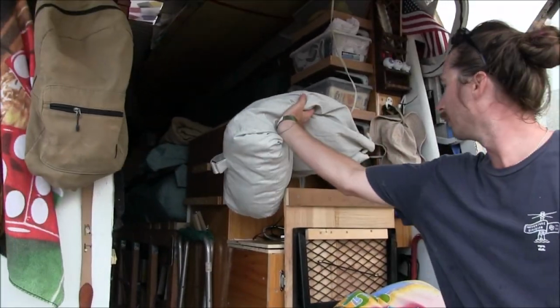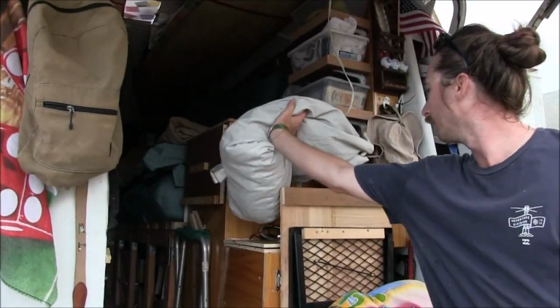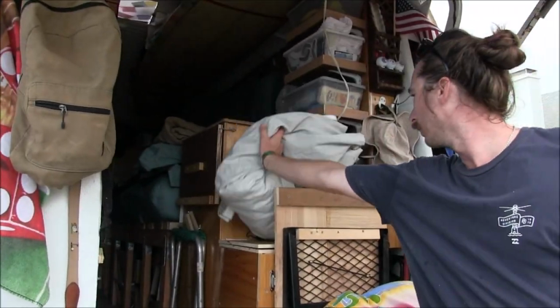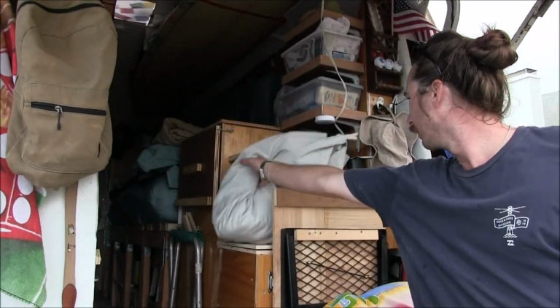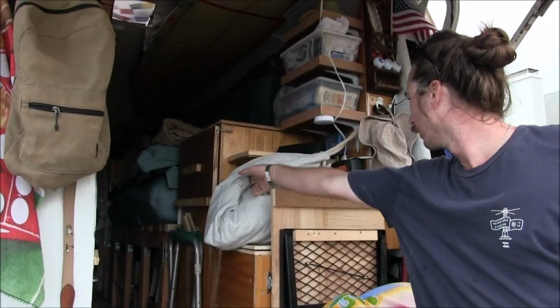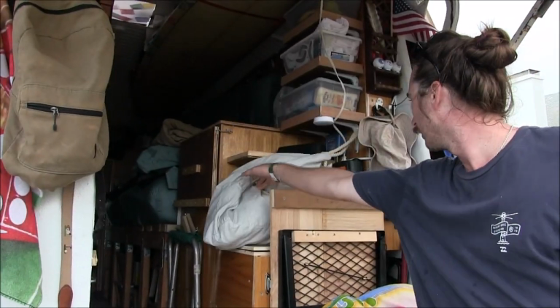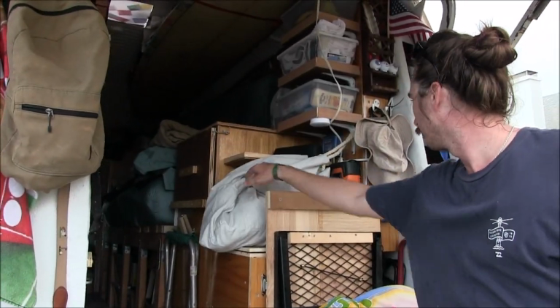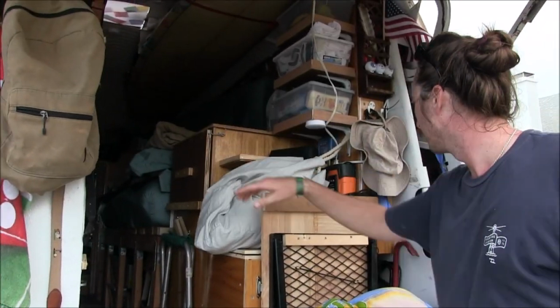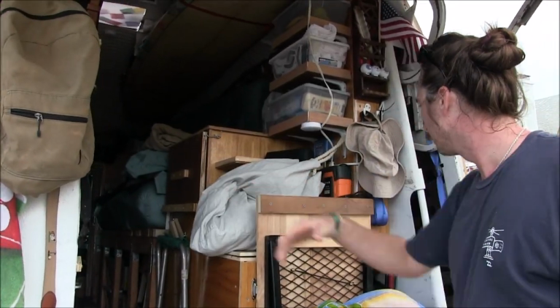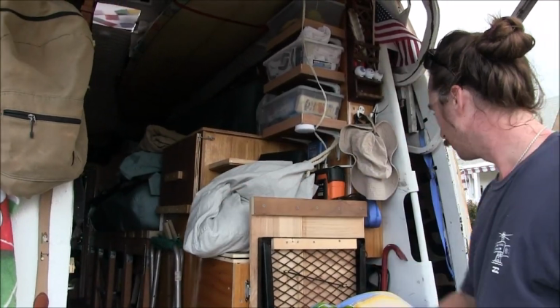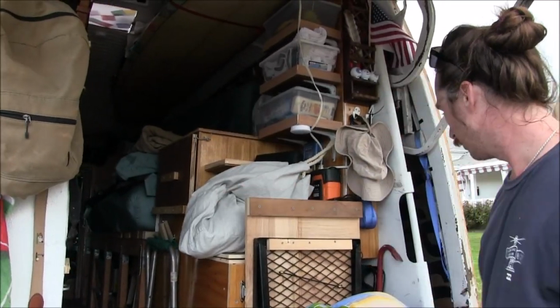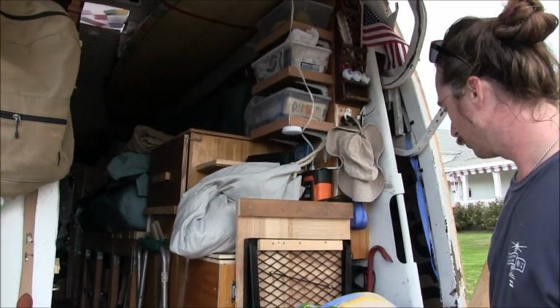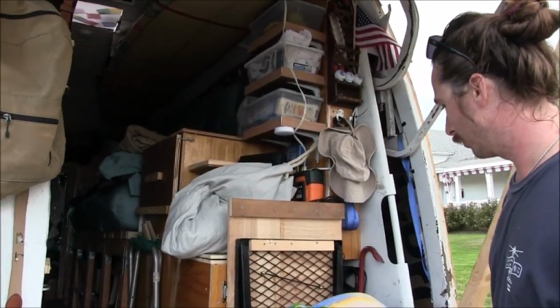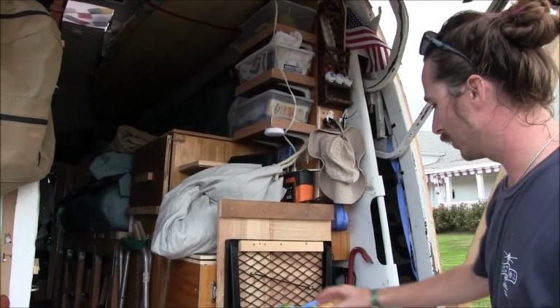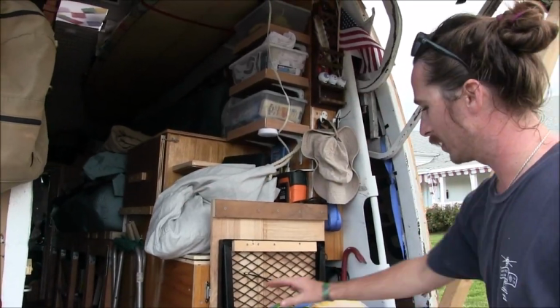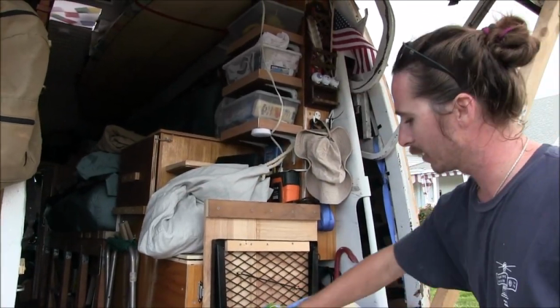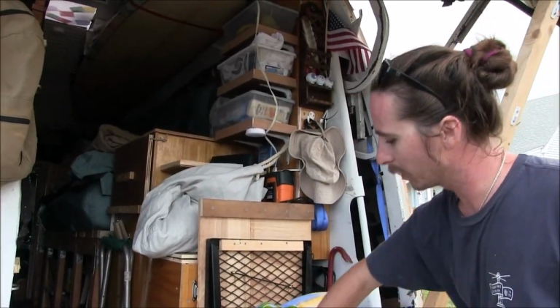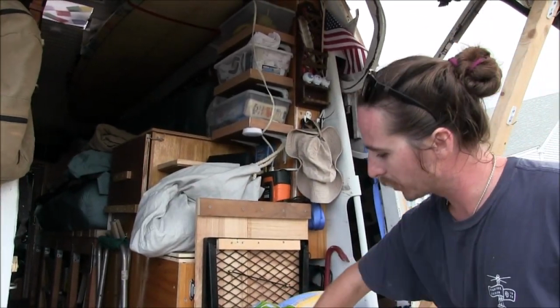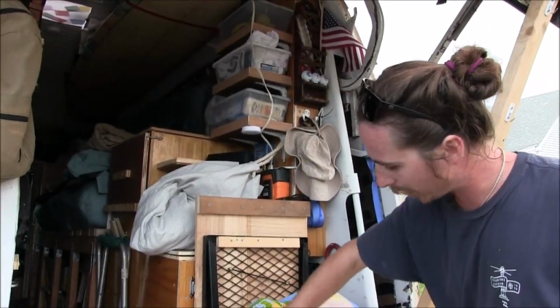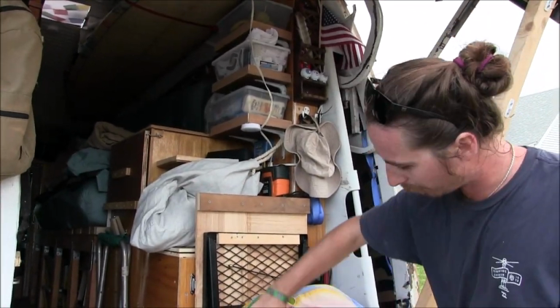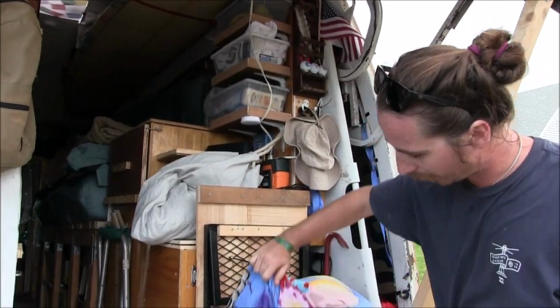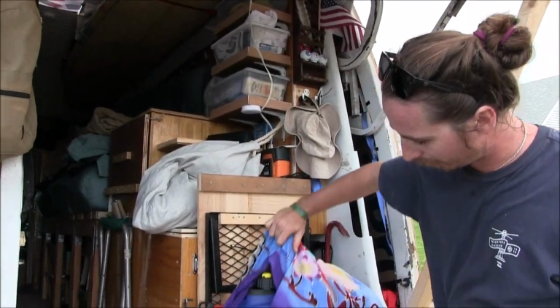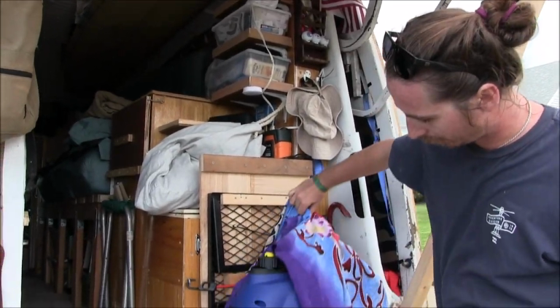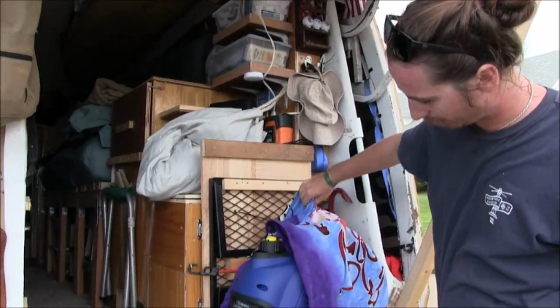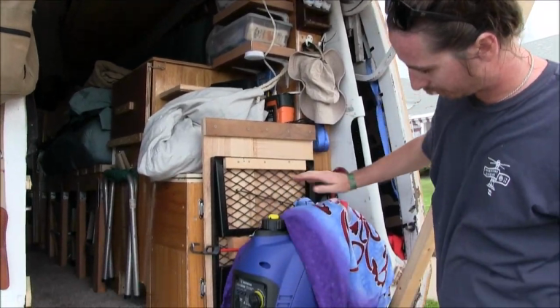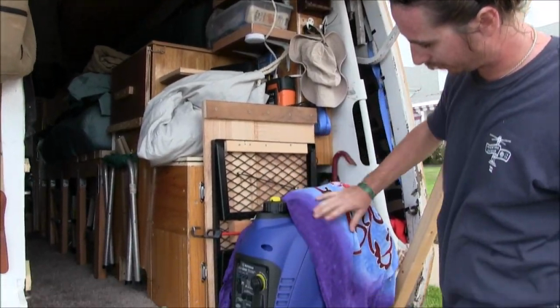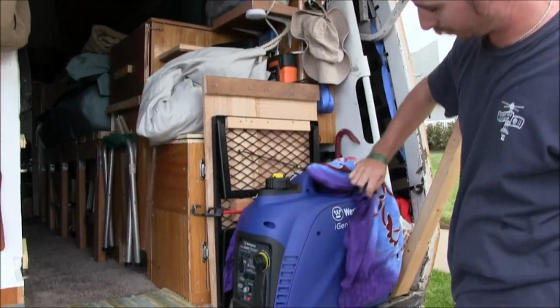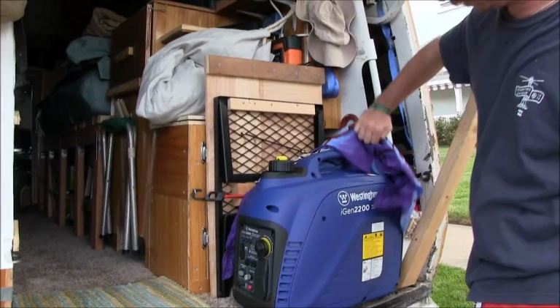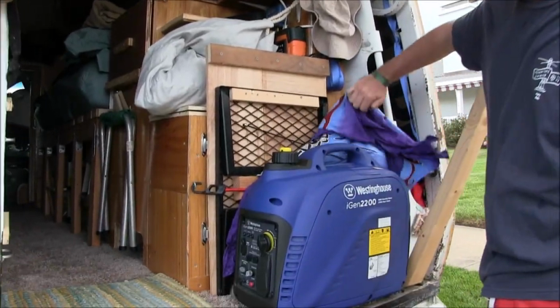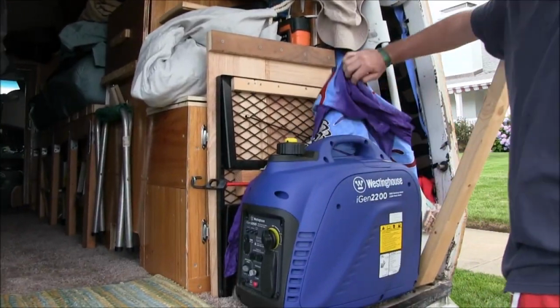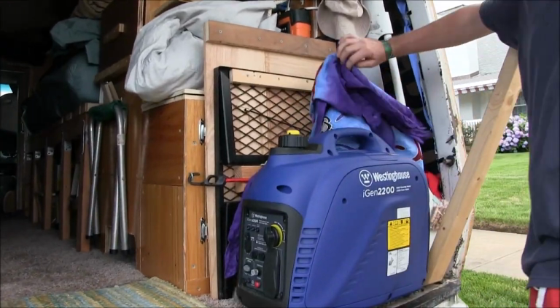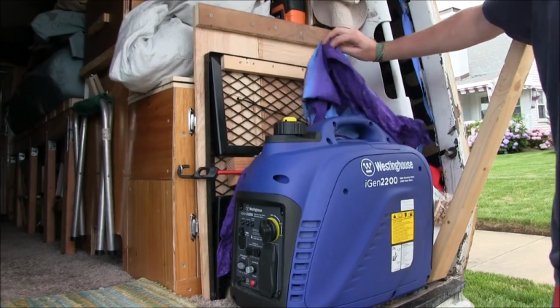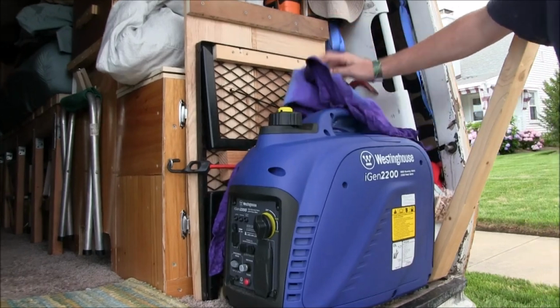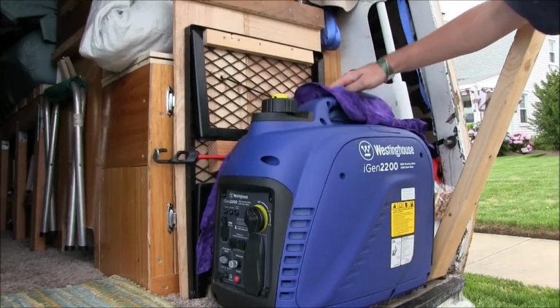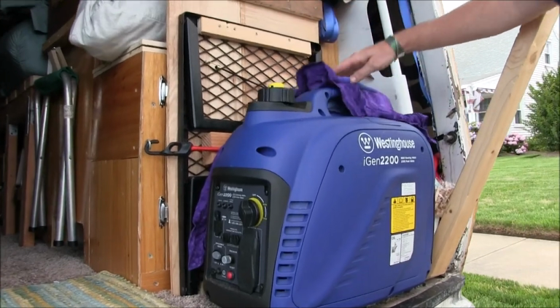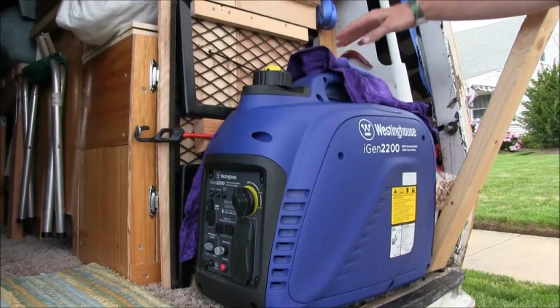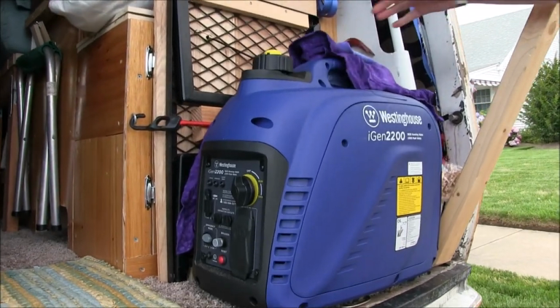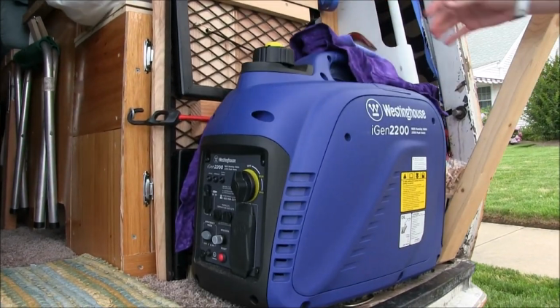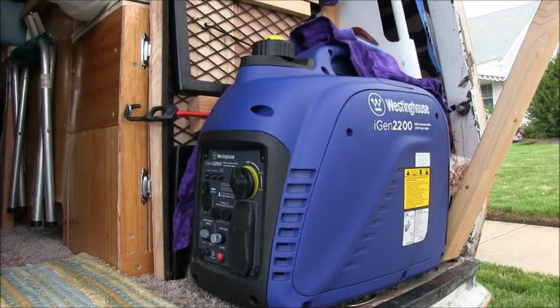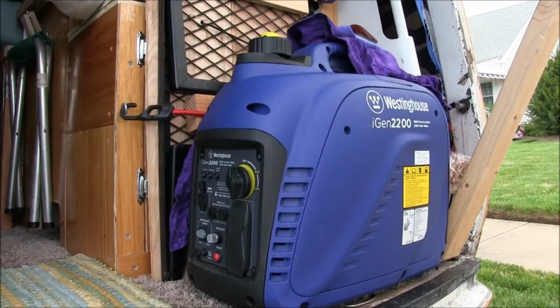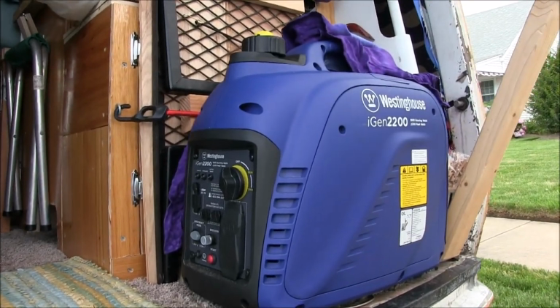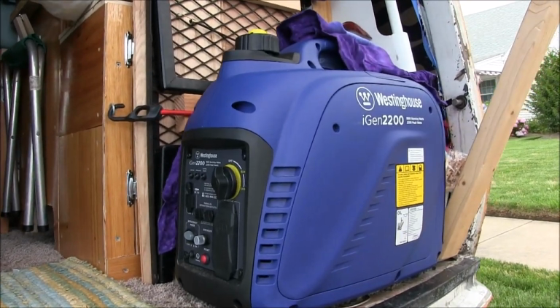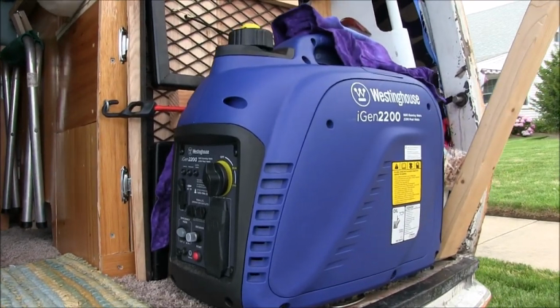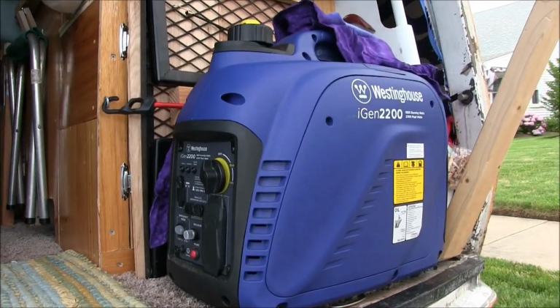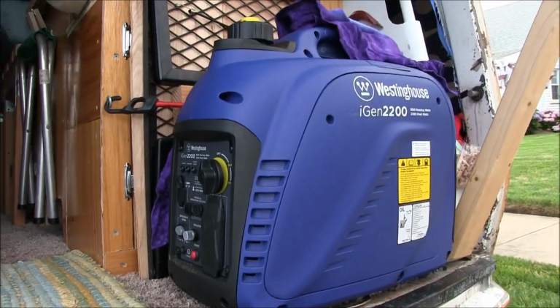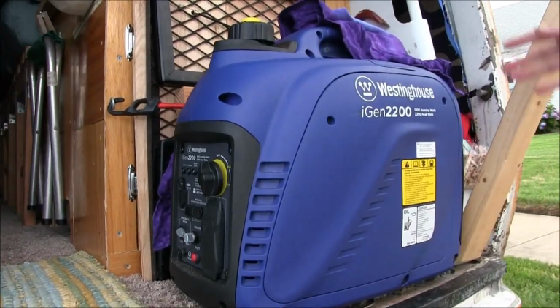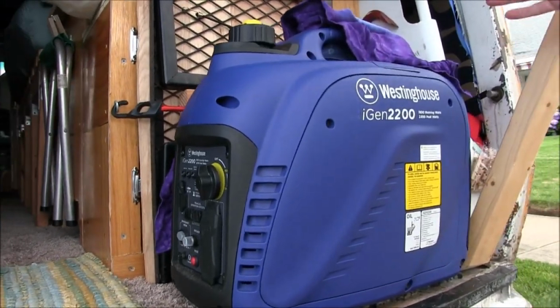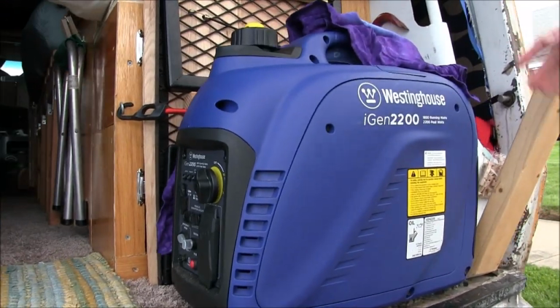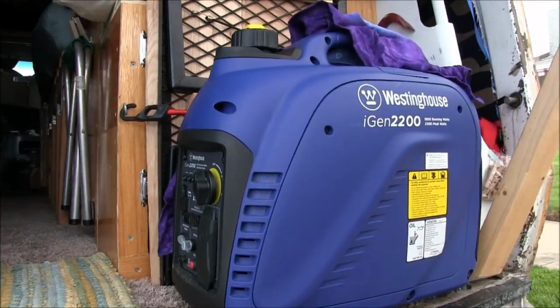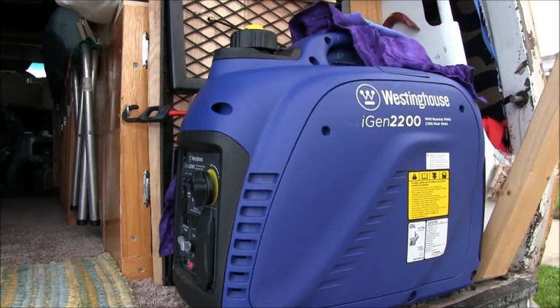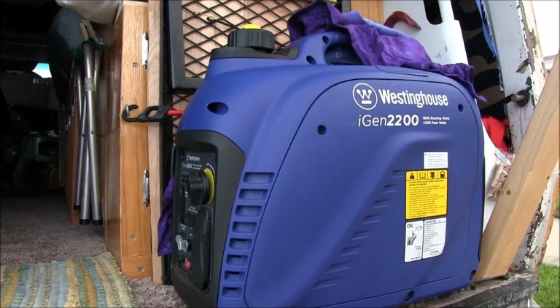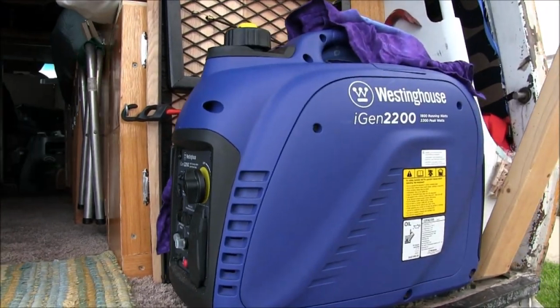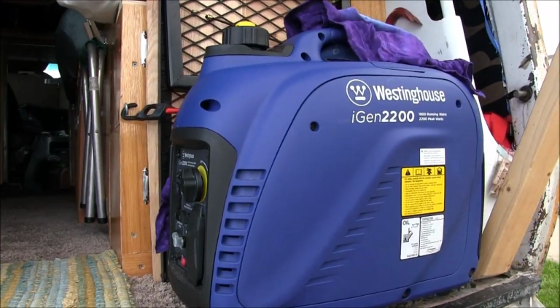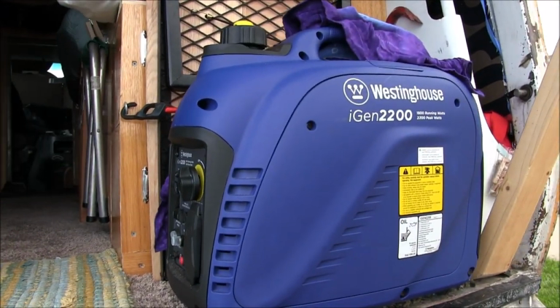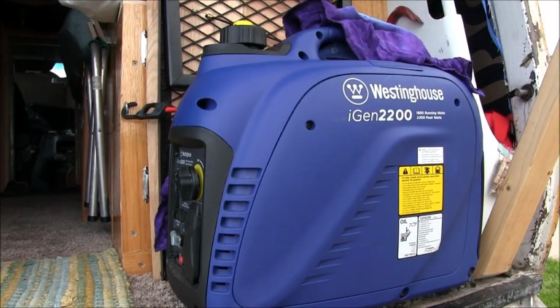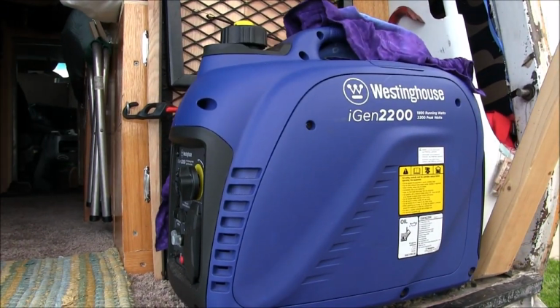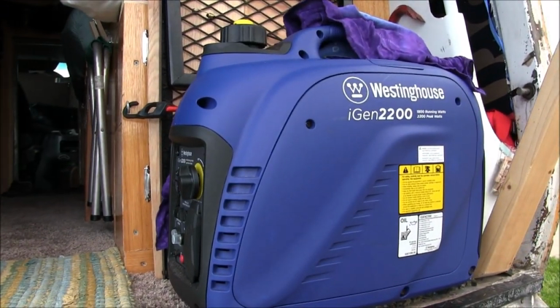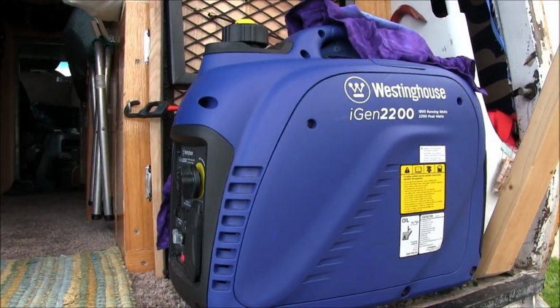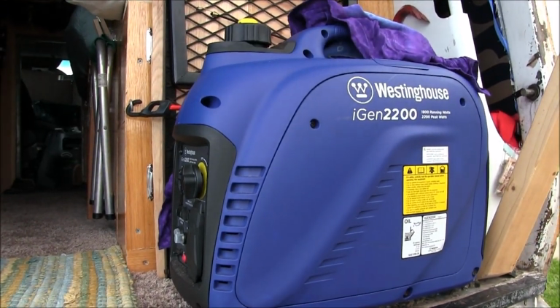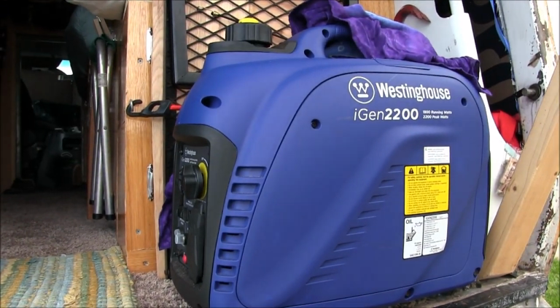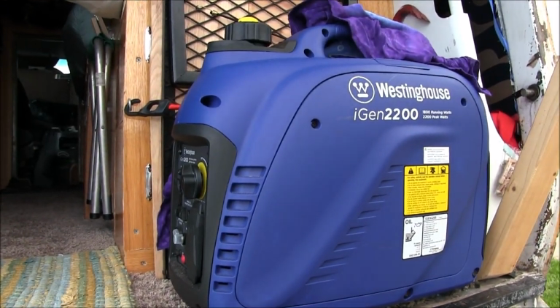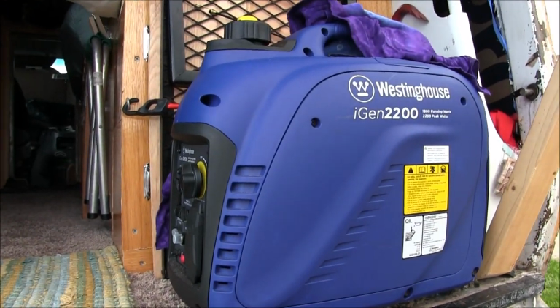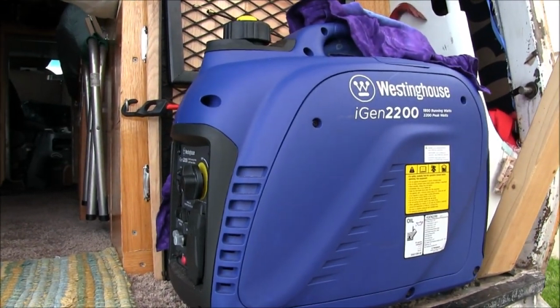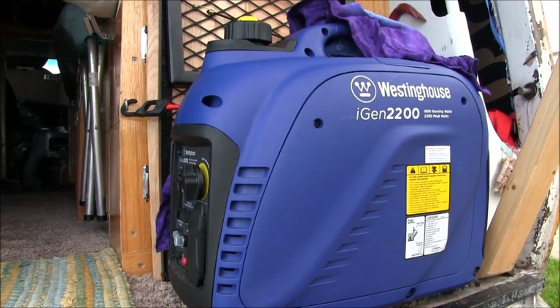And then this is our dirty clothes hamper. It's movable. This is our generator — it's a Westinghouse 2200-watt.